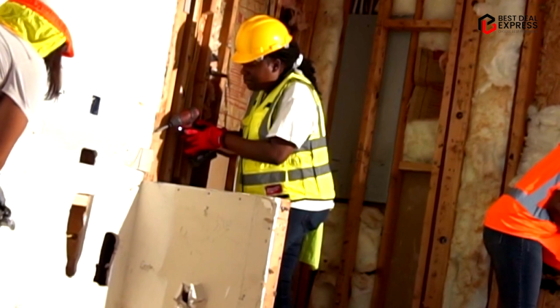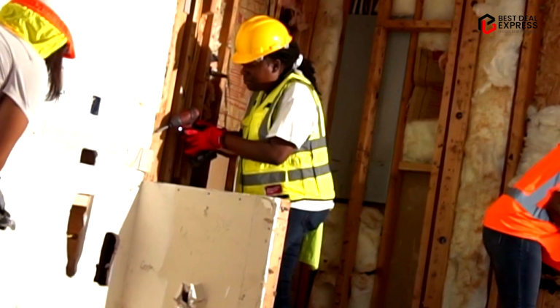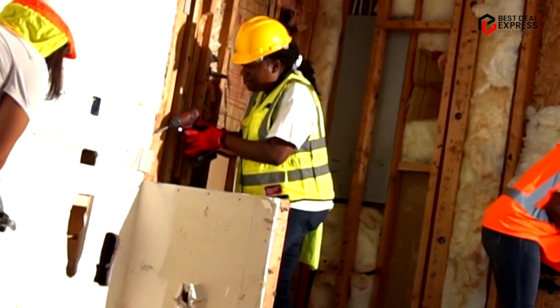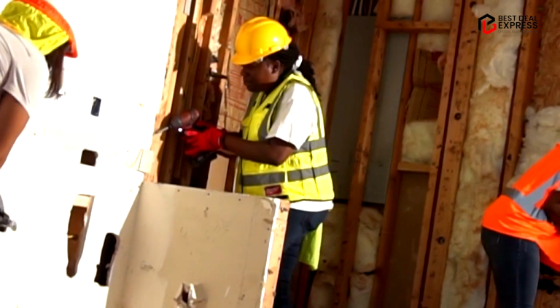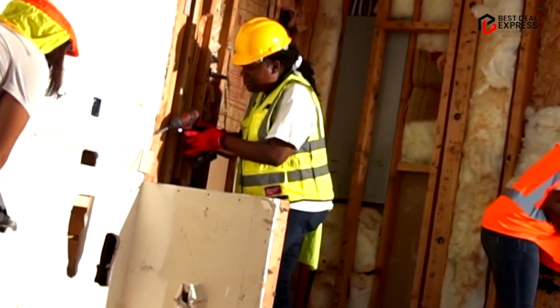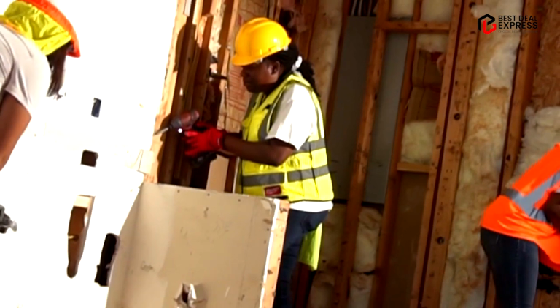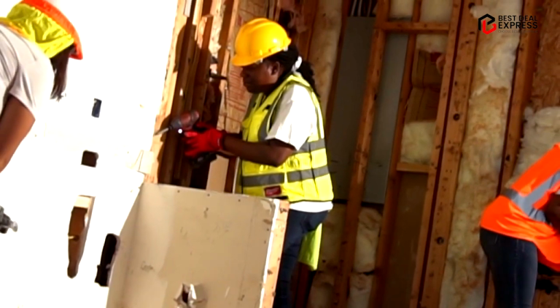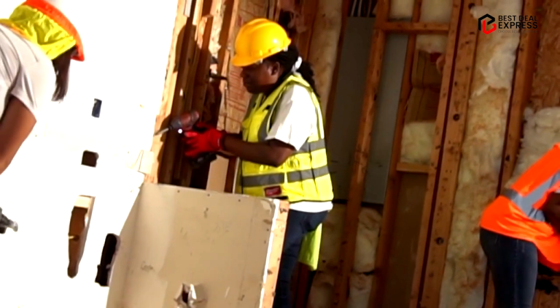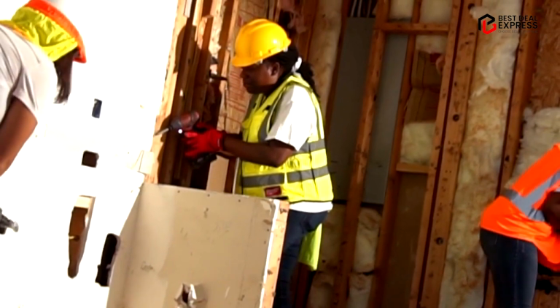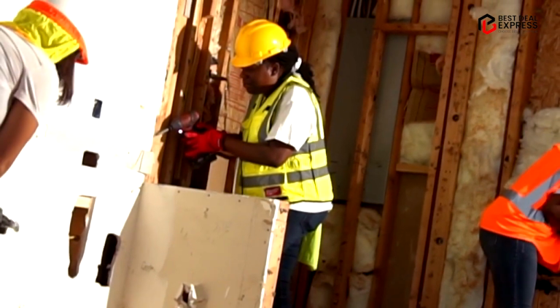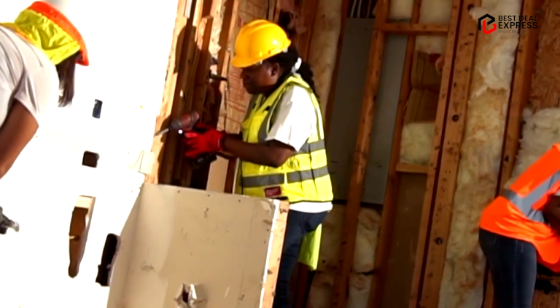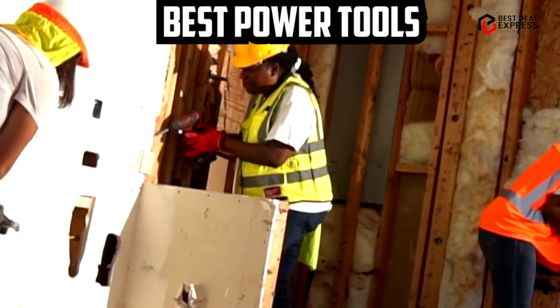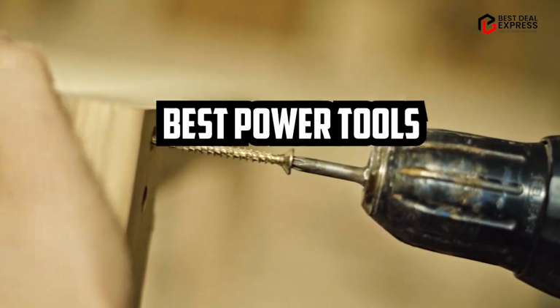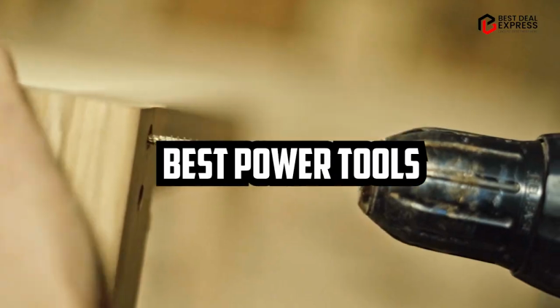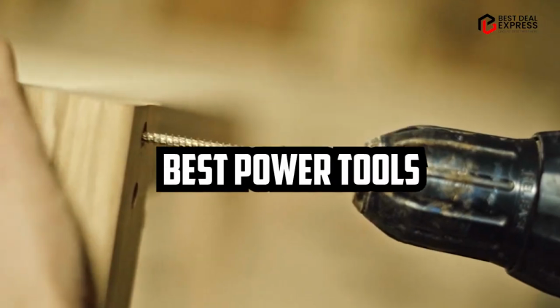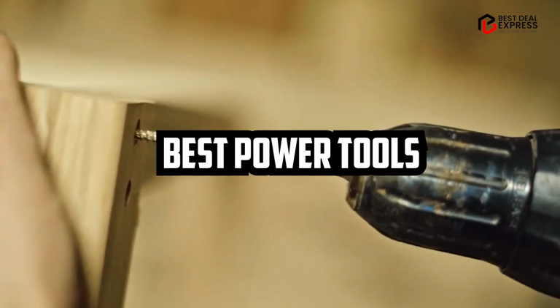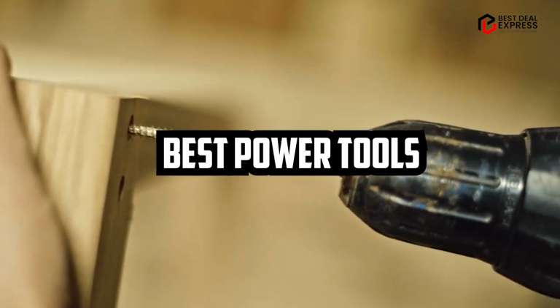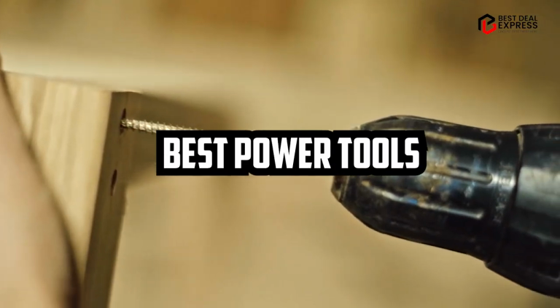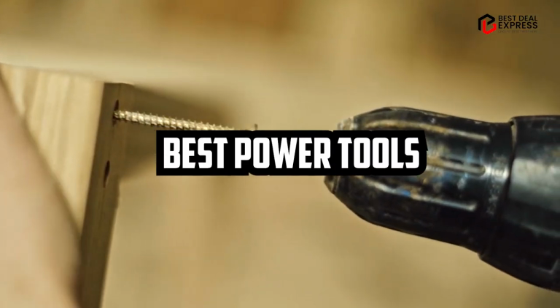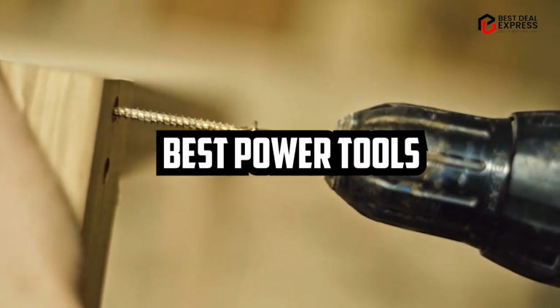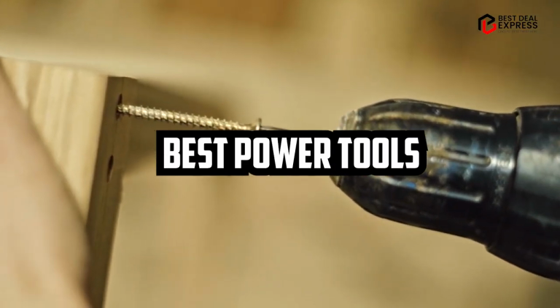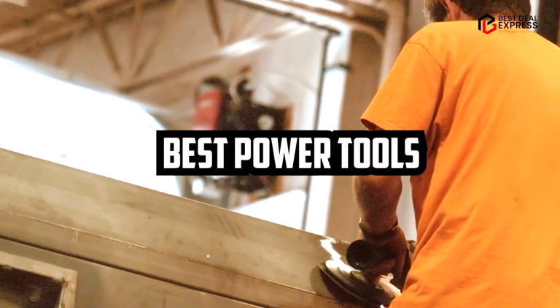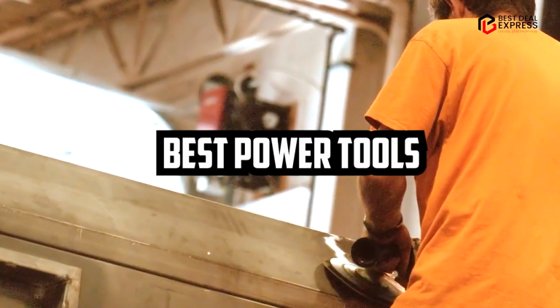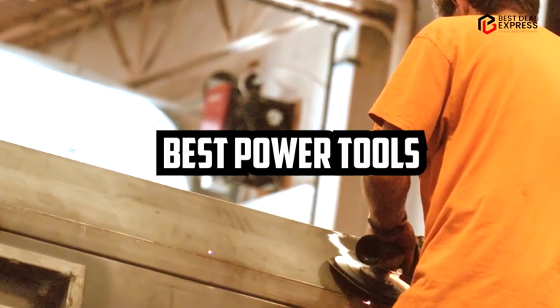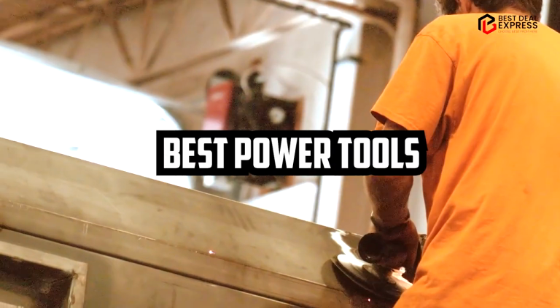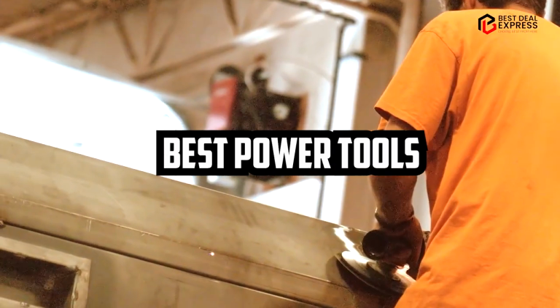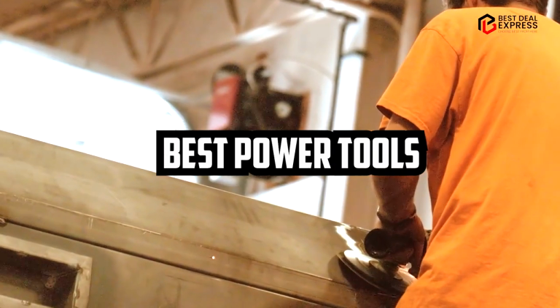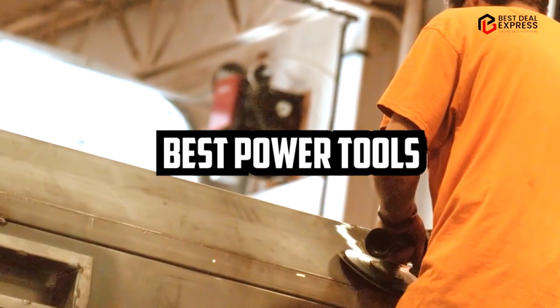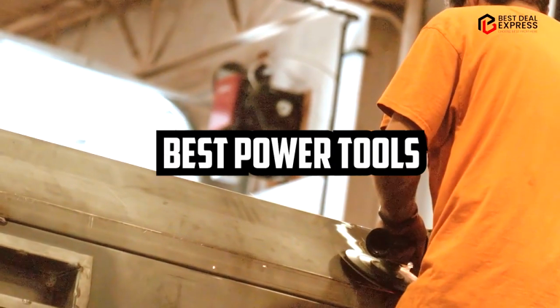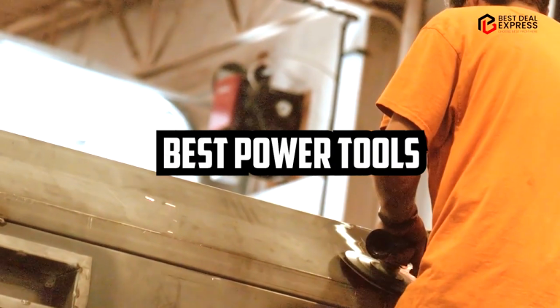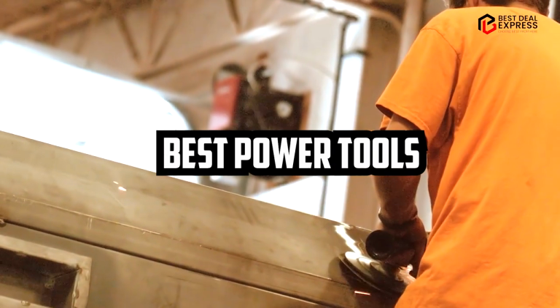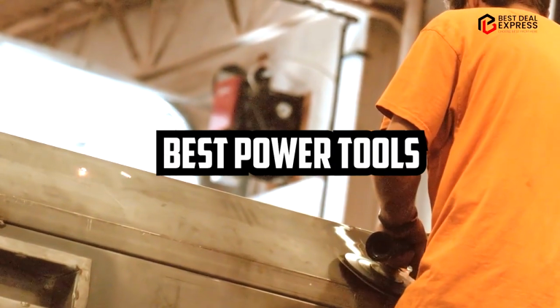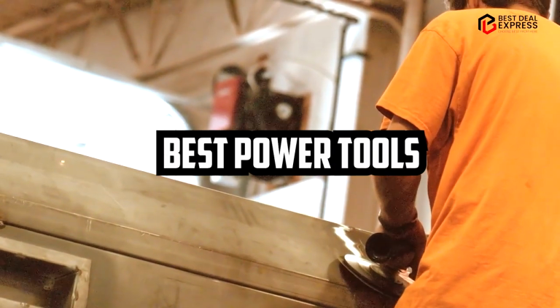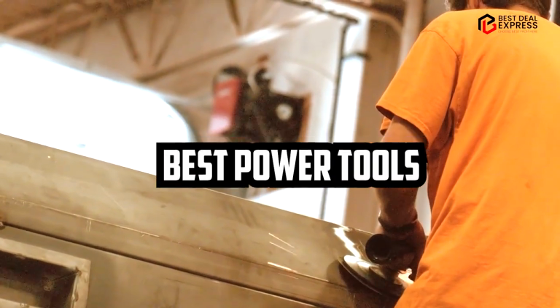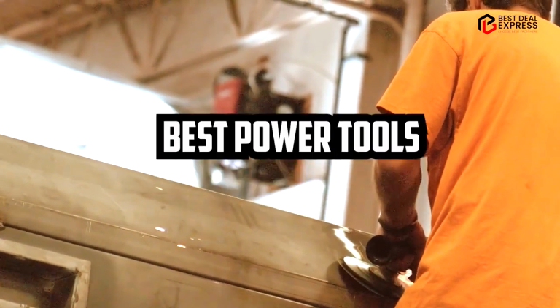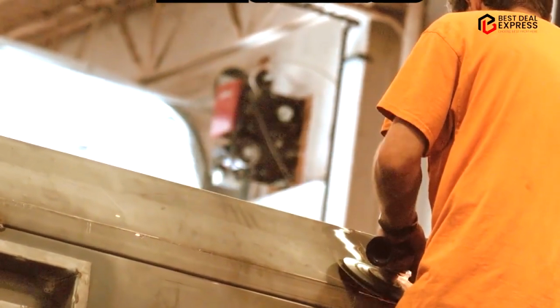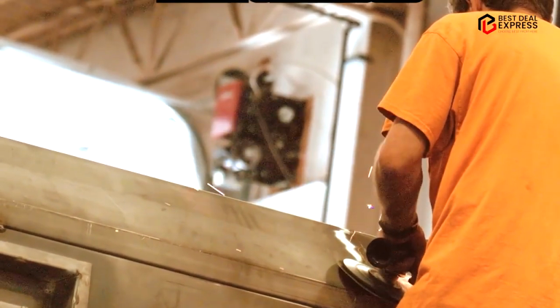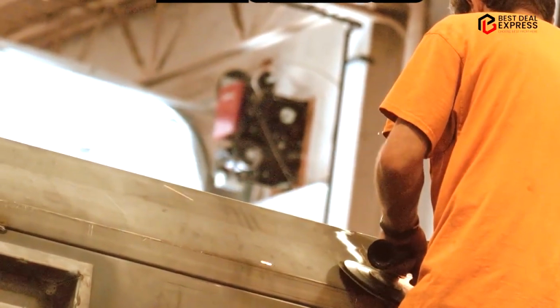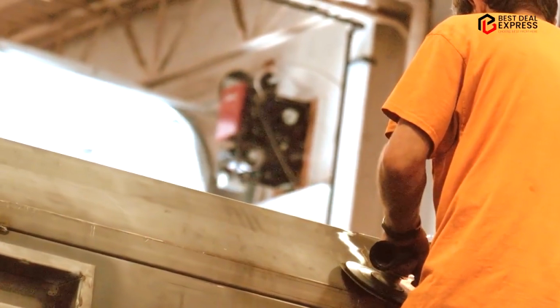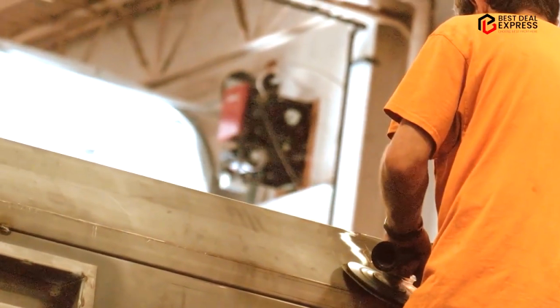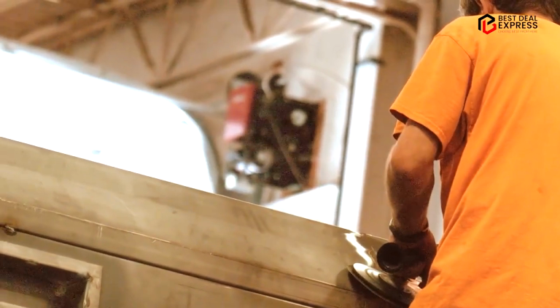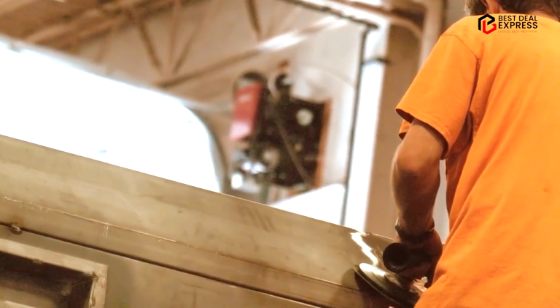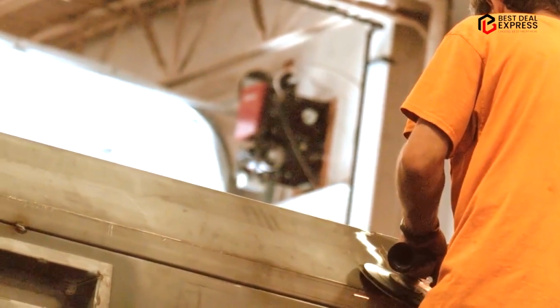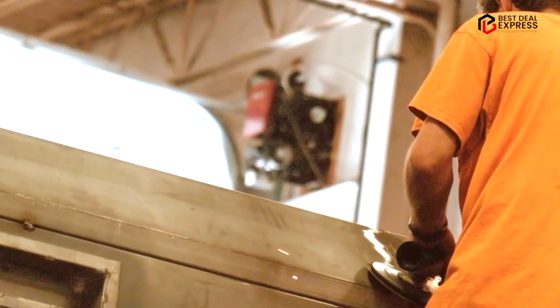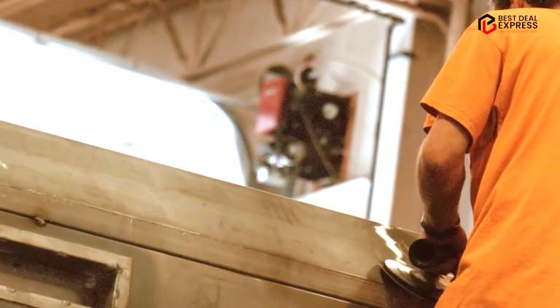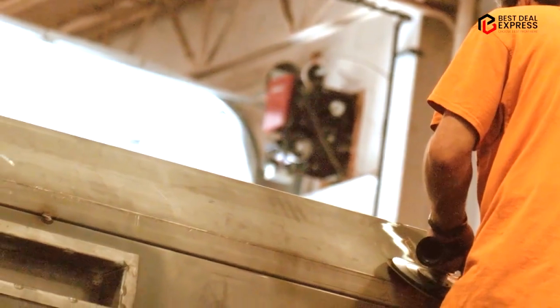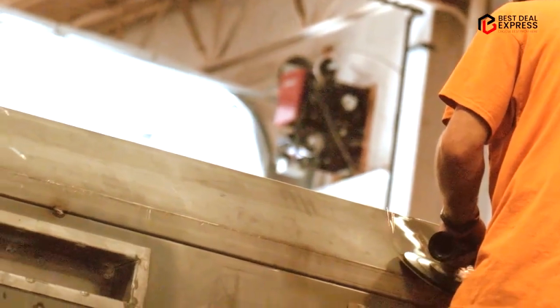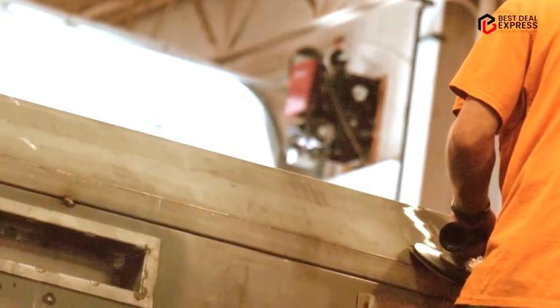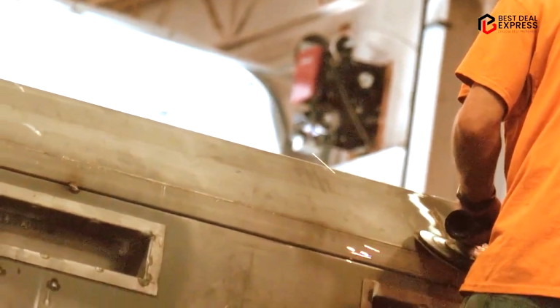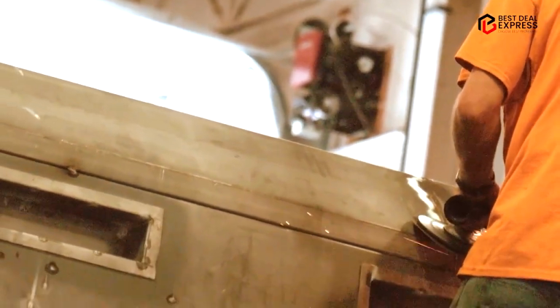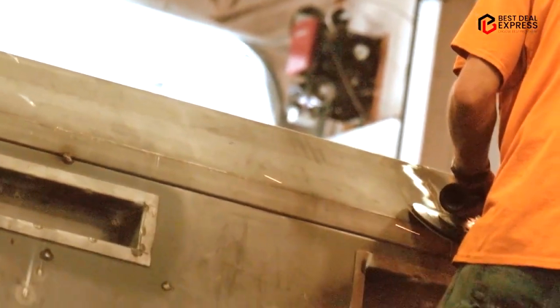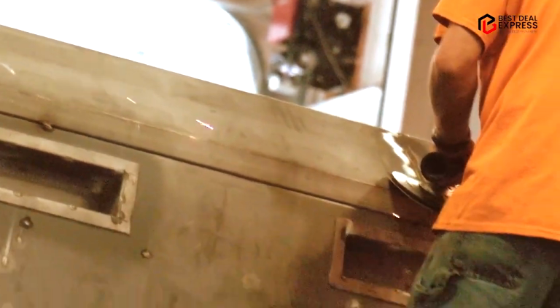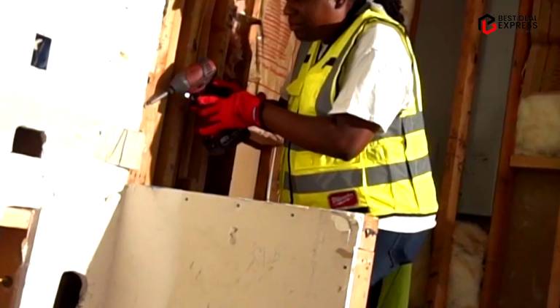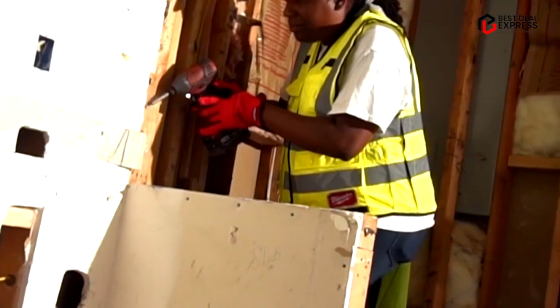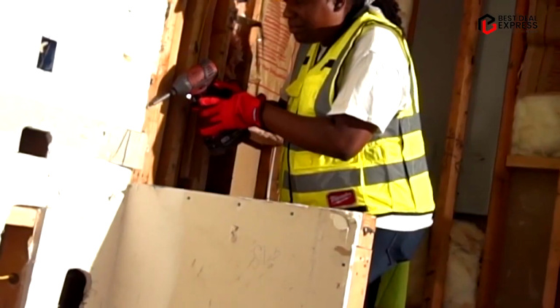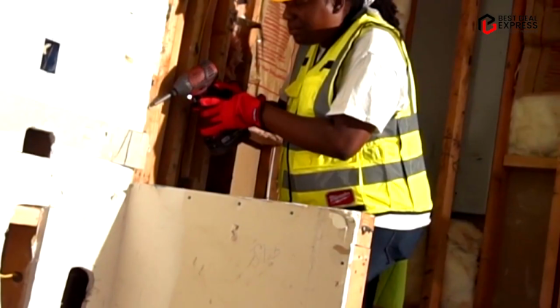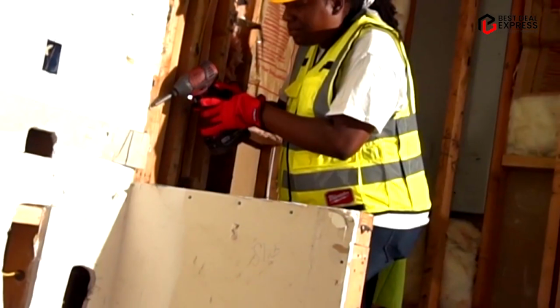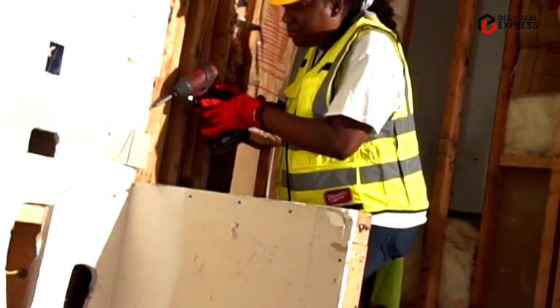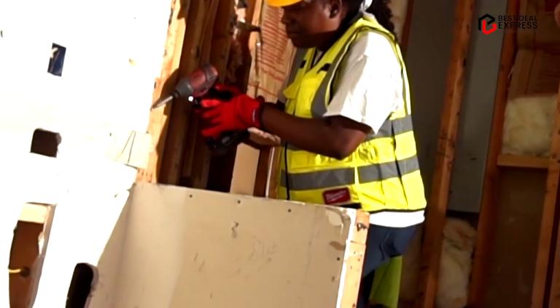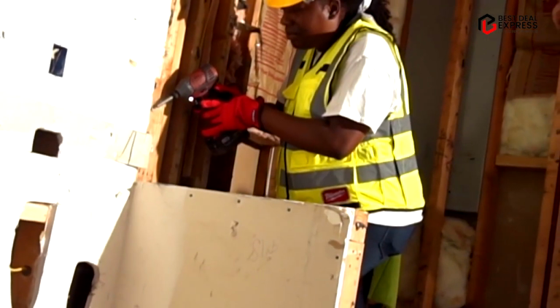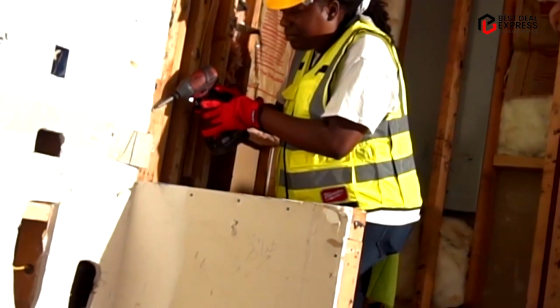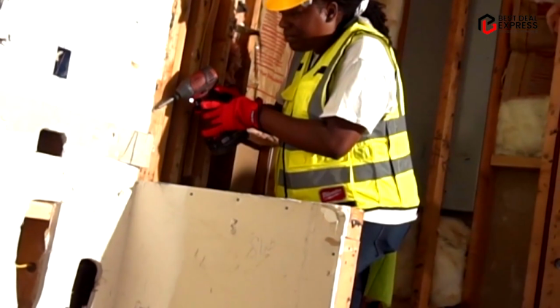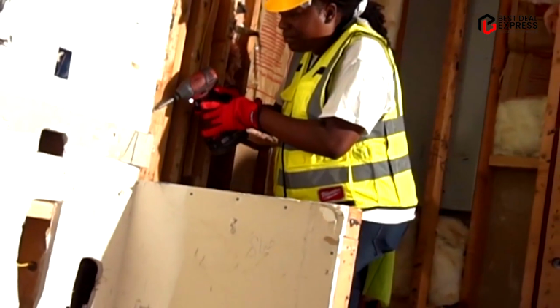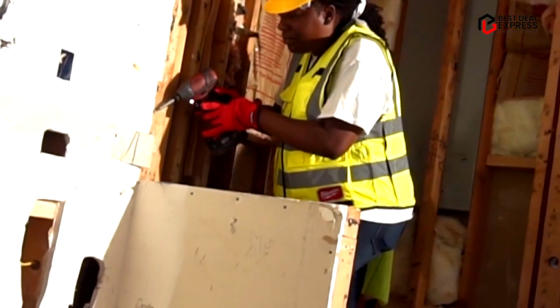If you want to get the best power tools according to your needs, then watch the video till the end and then decide. So let's get started.